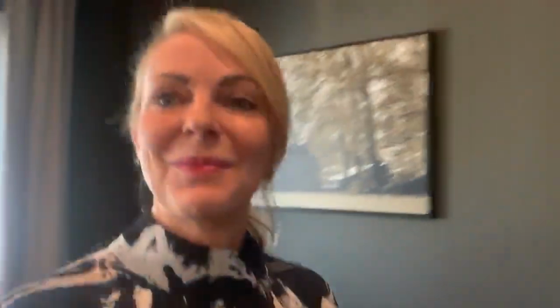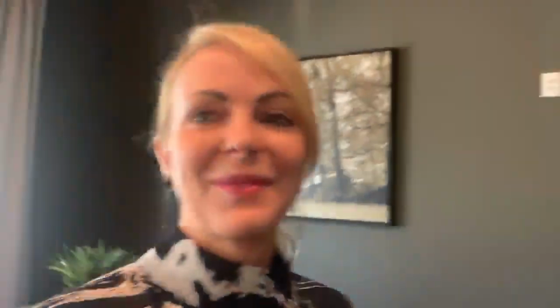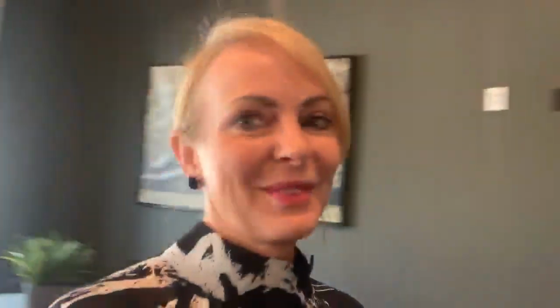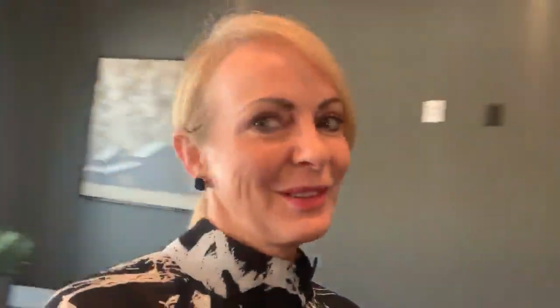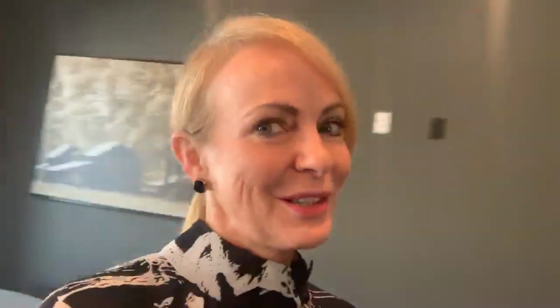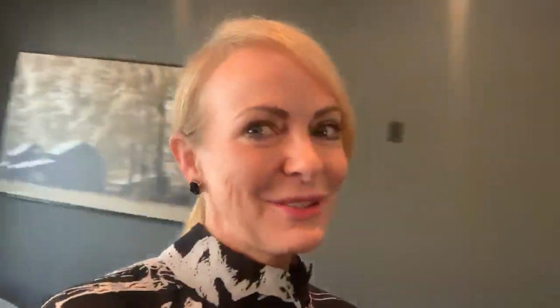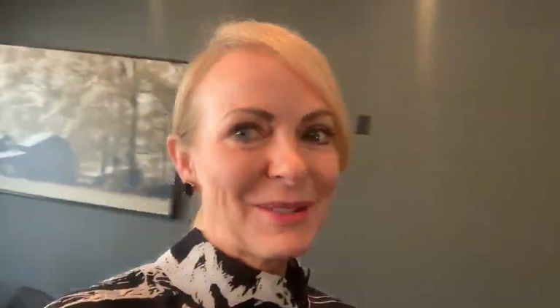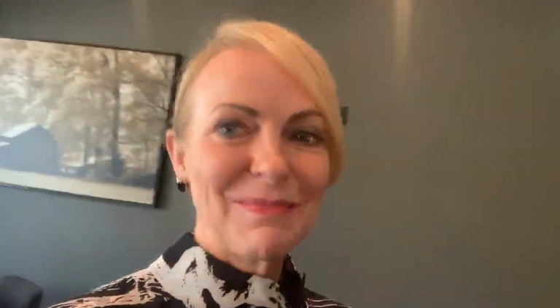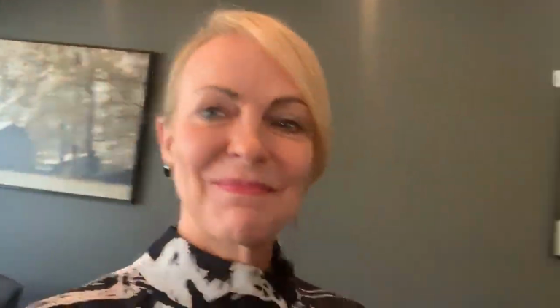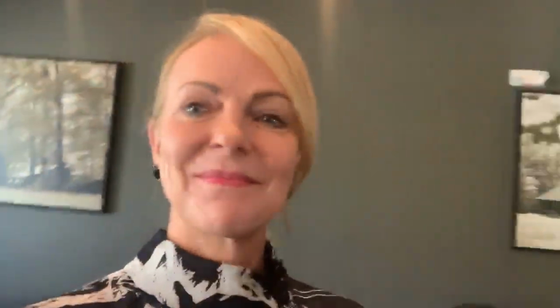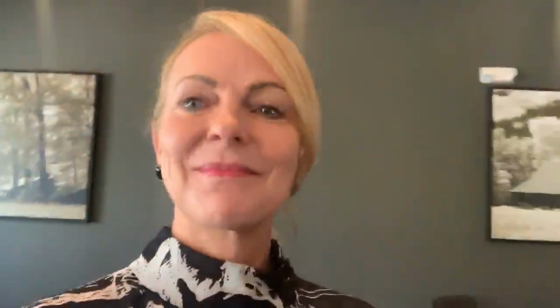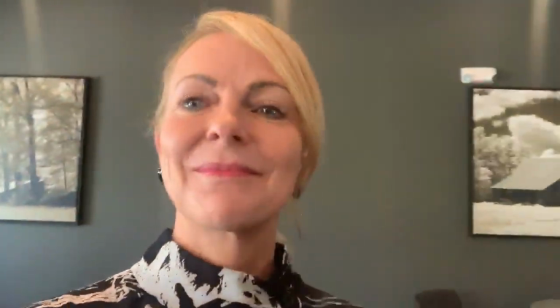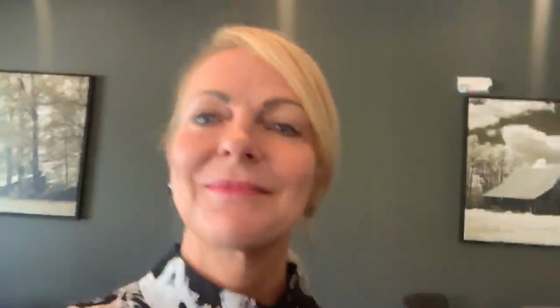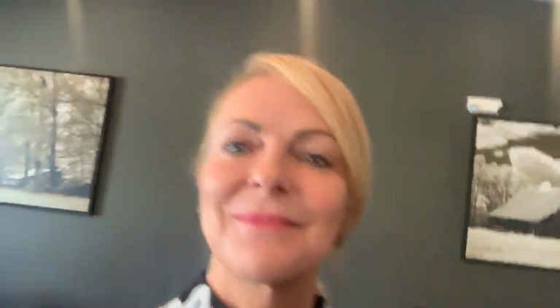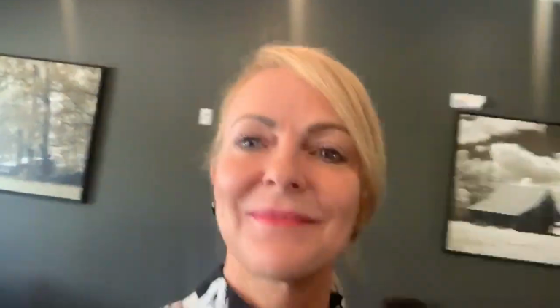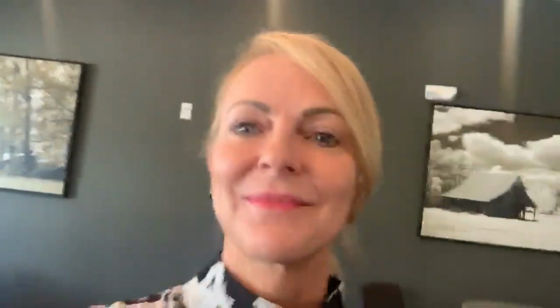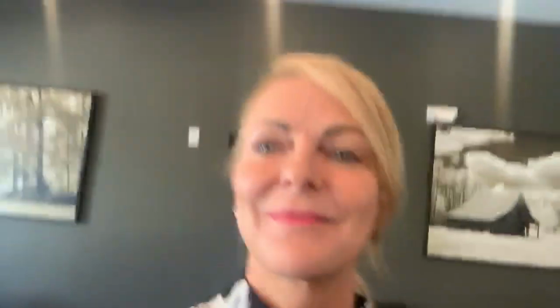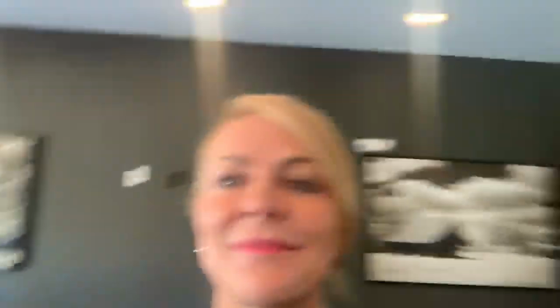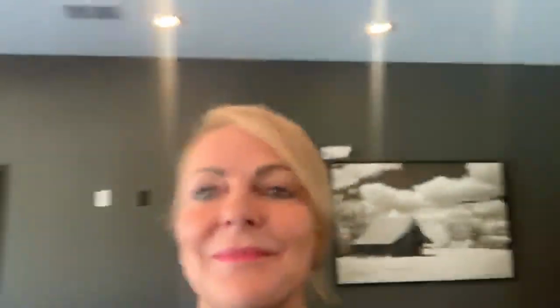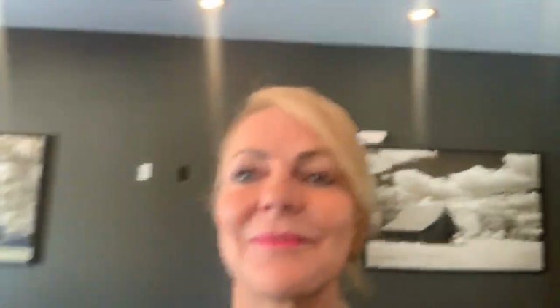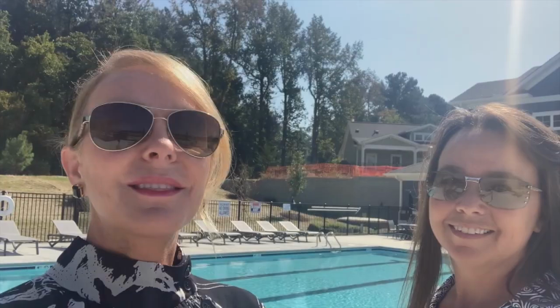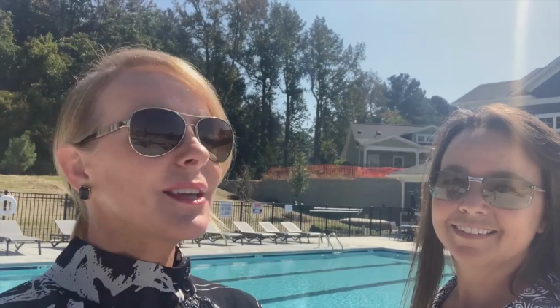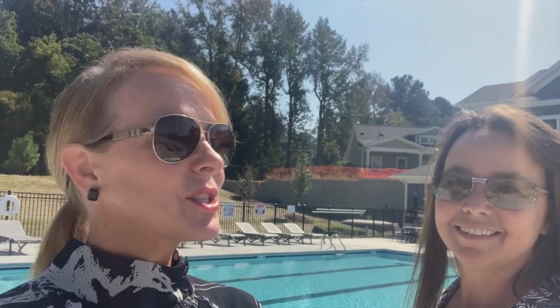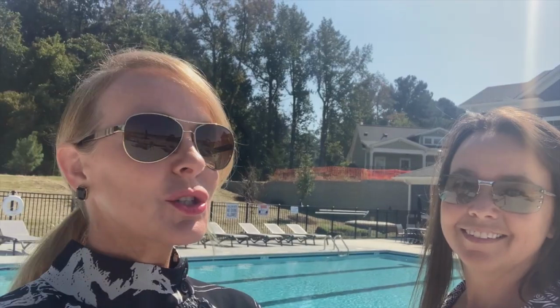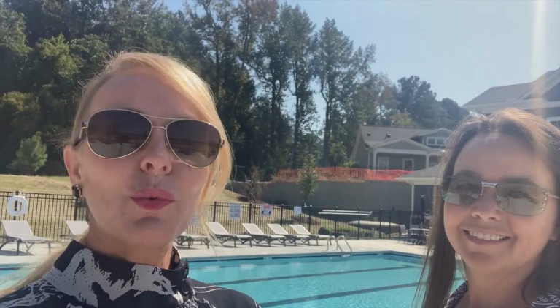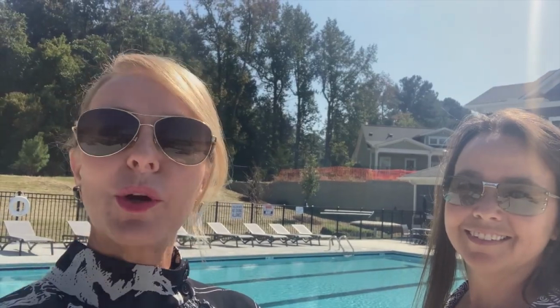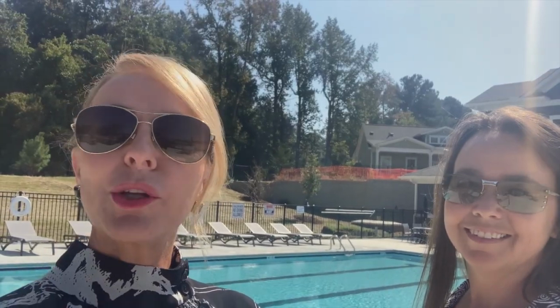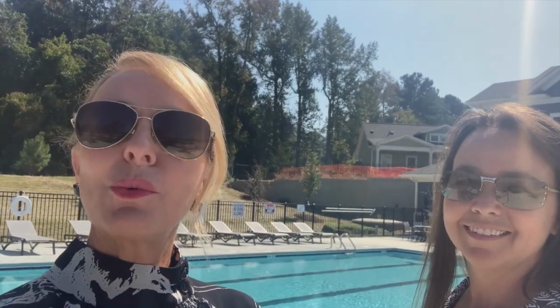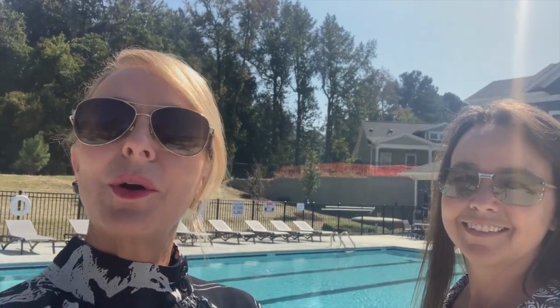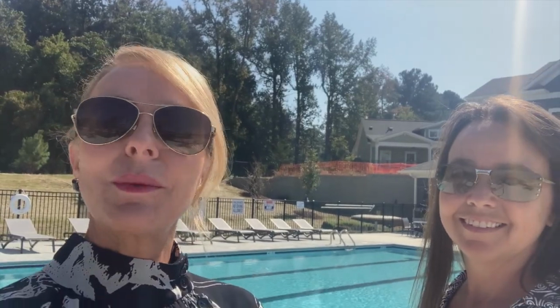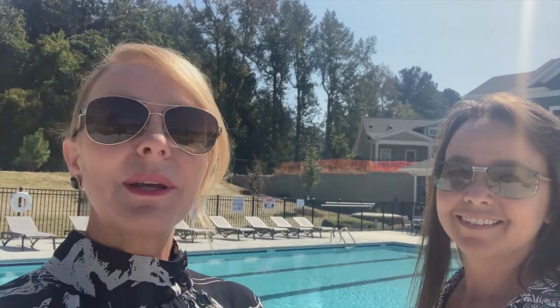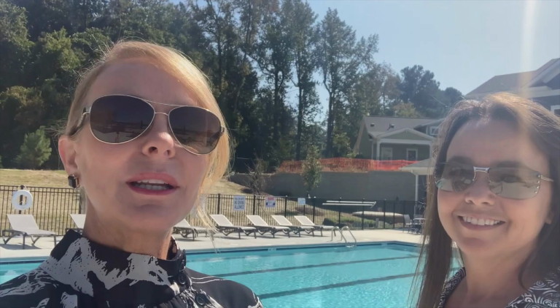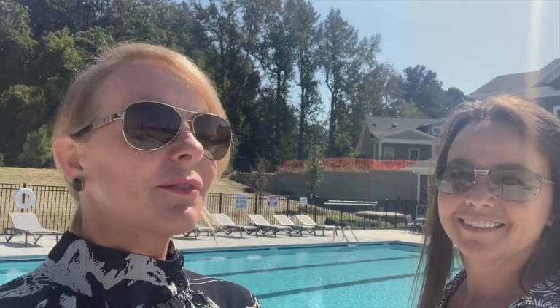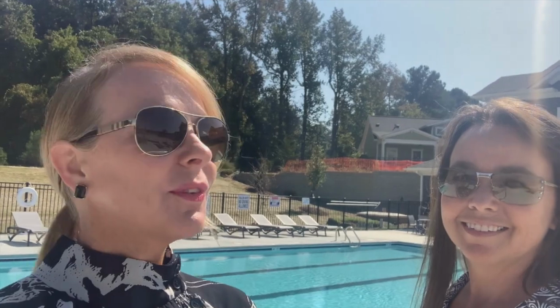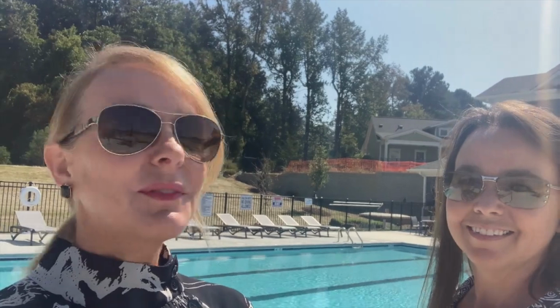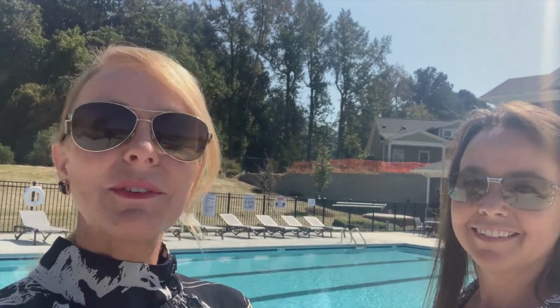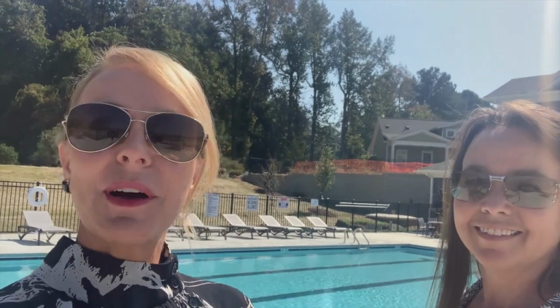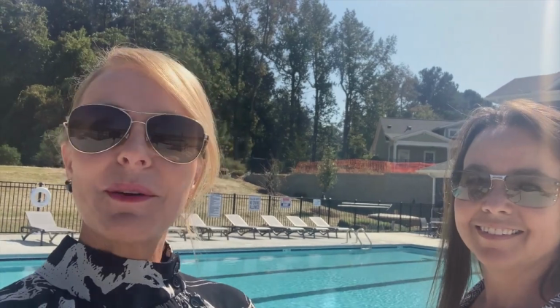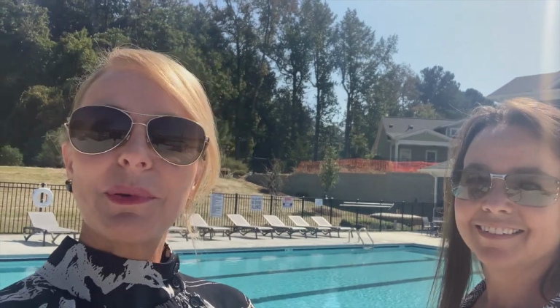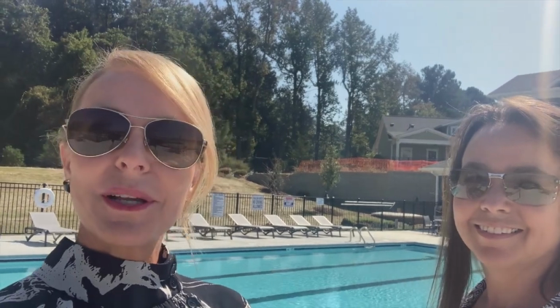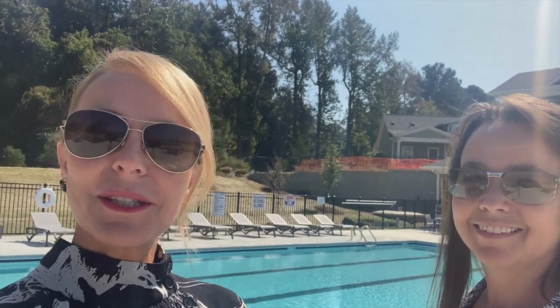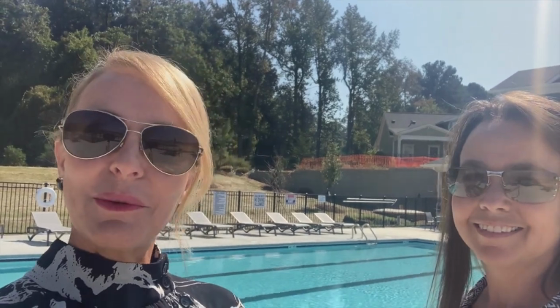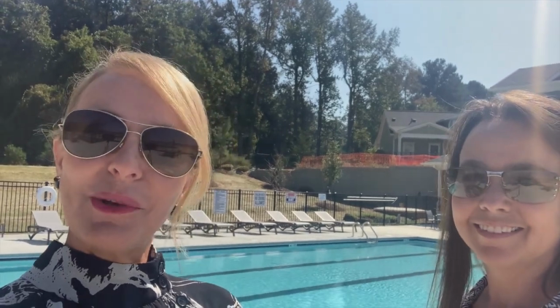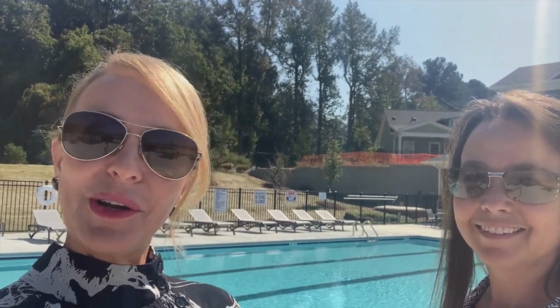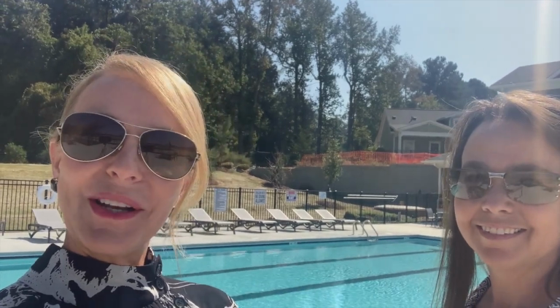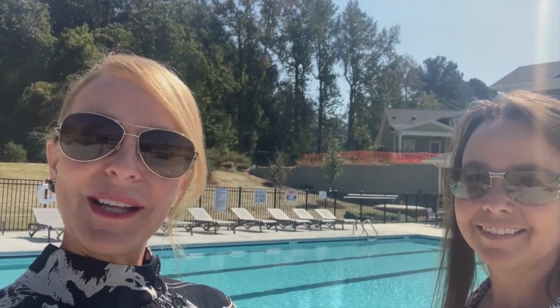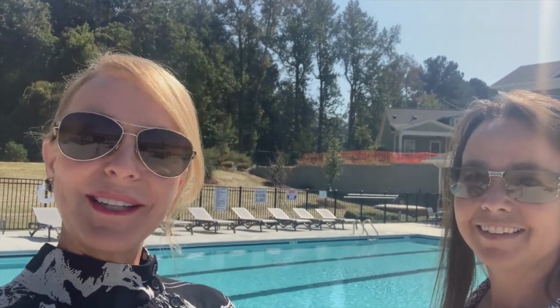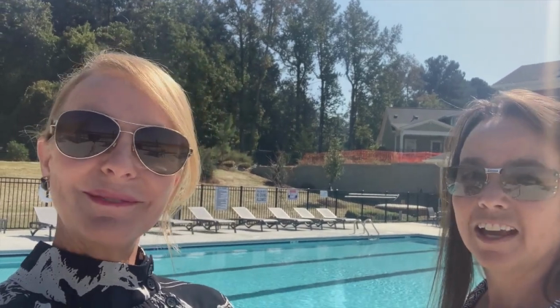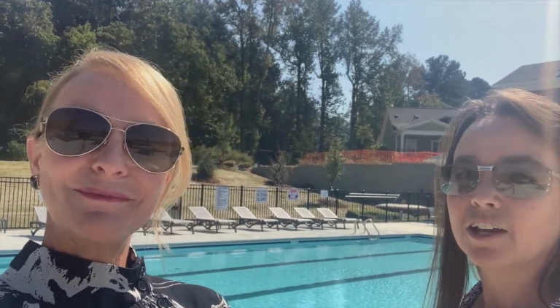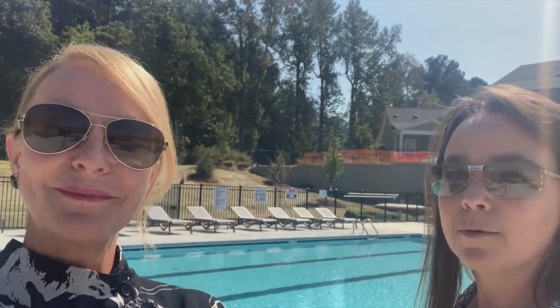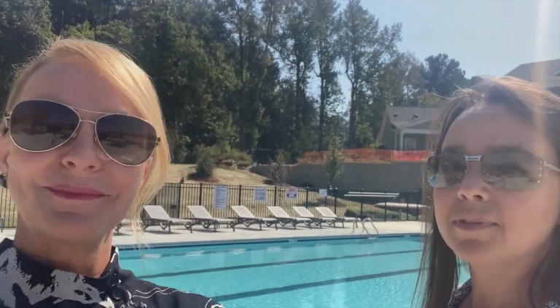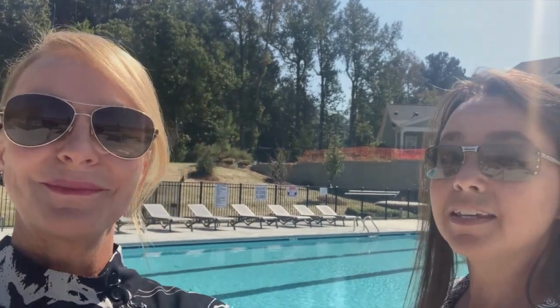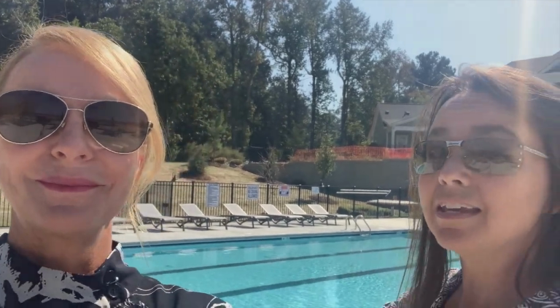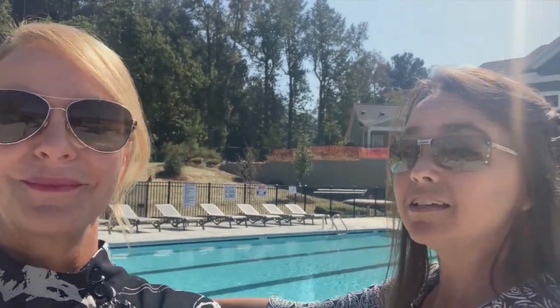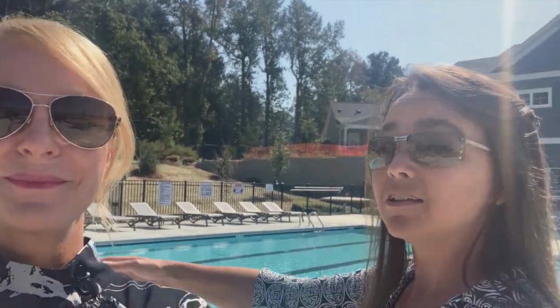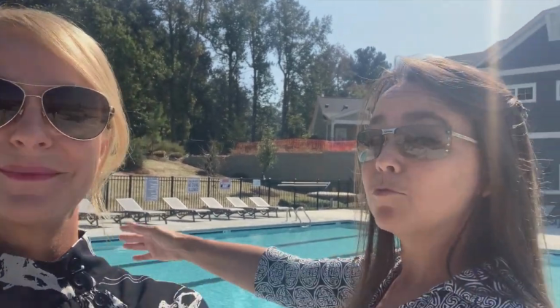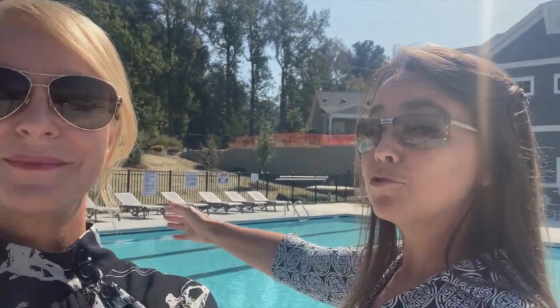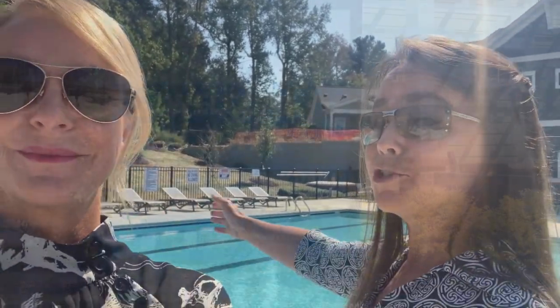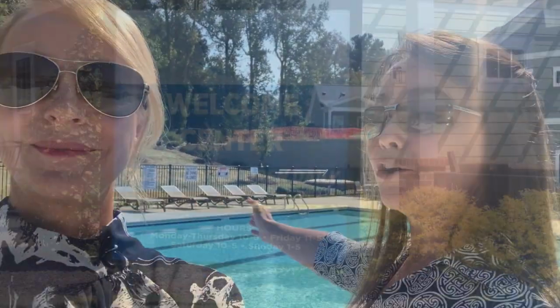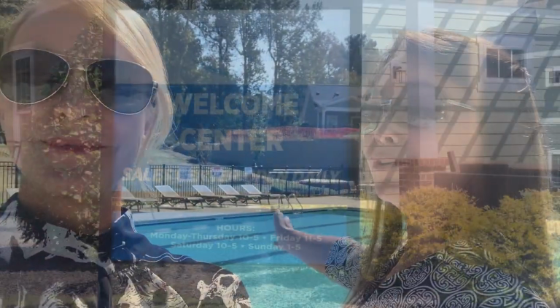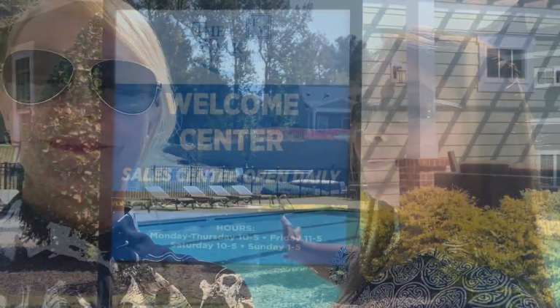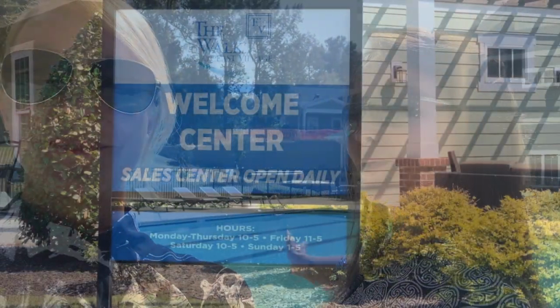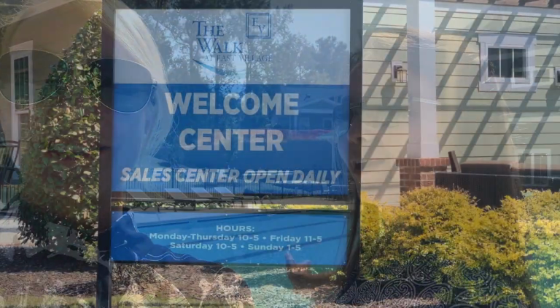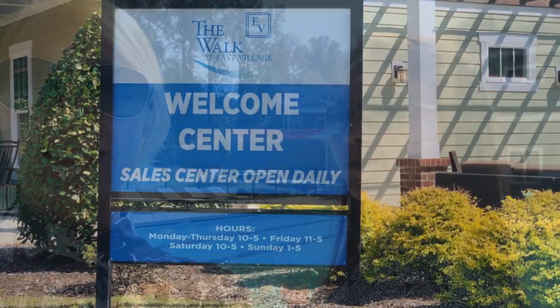Love it! This is where you want to be. The 55 plus community — come see us and we'll show you around.